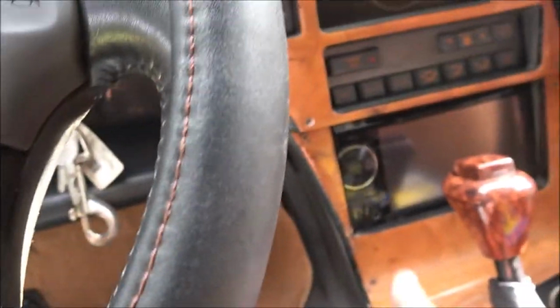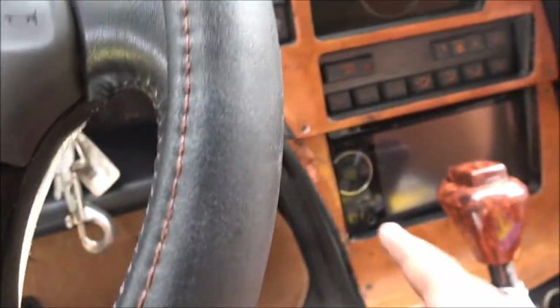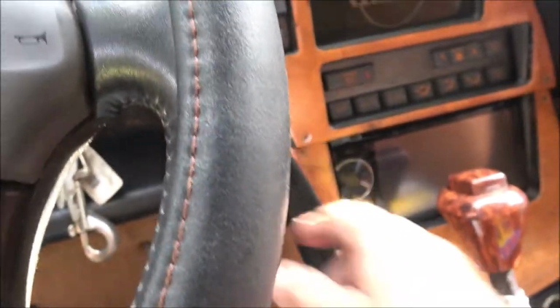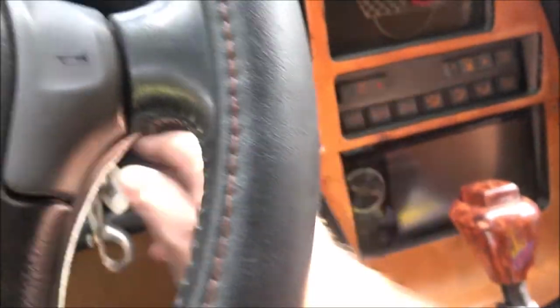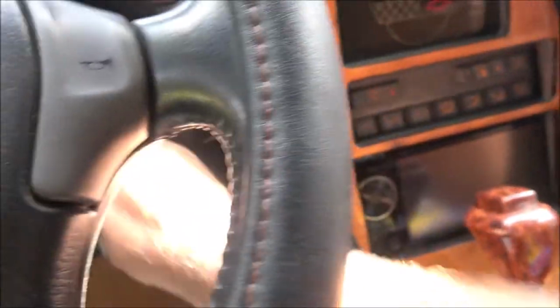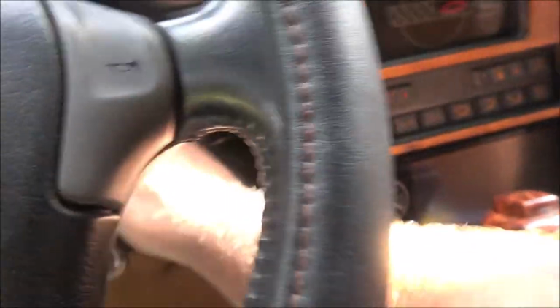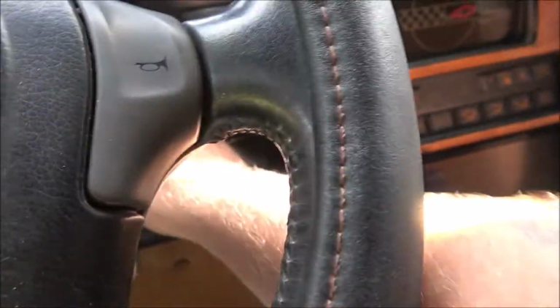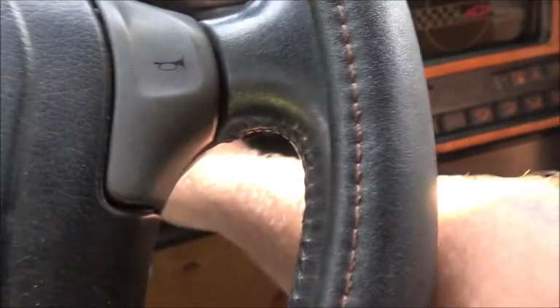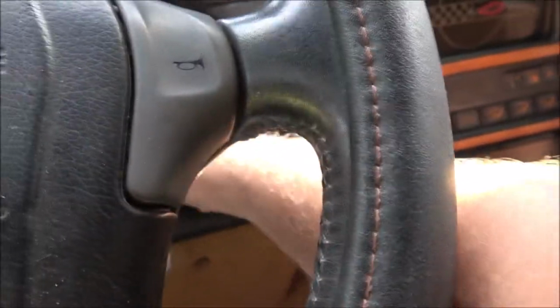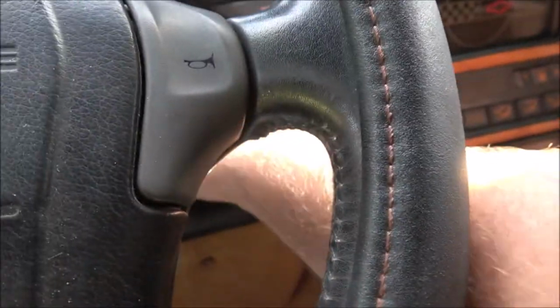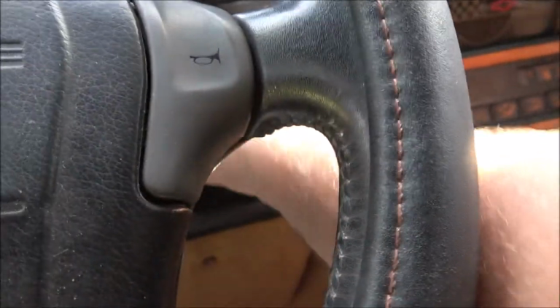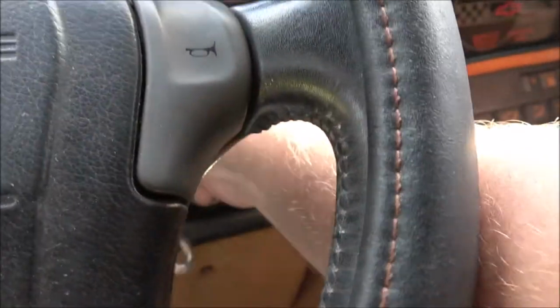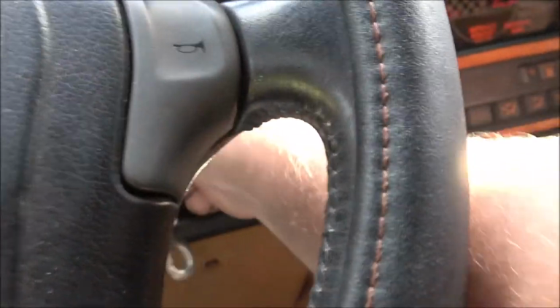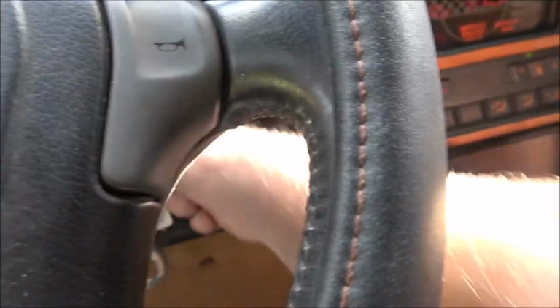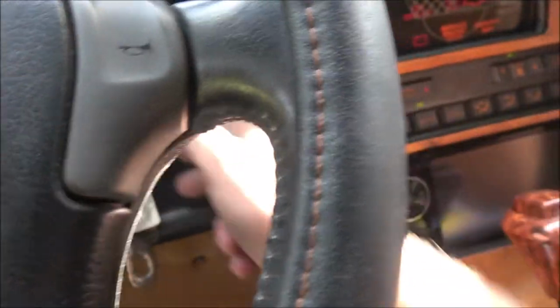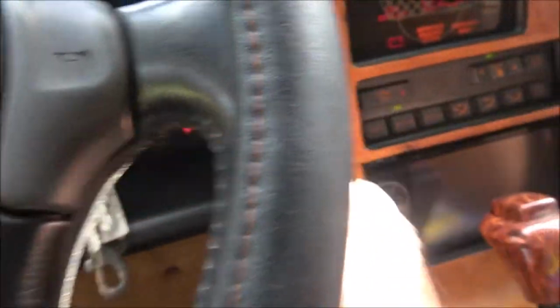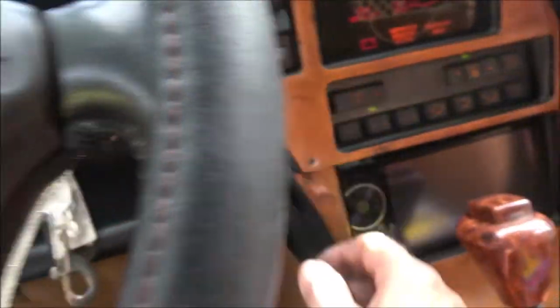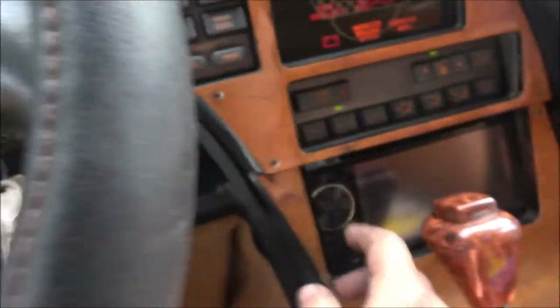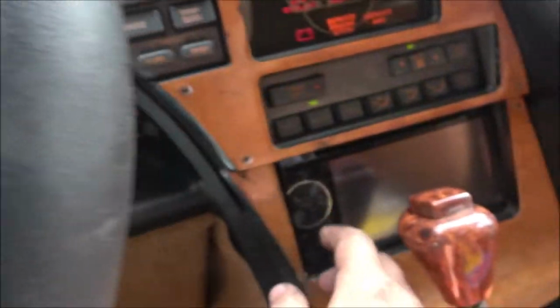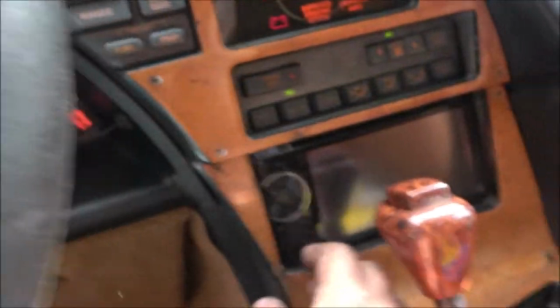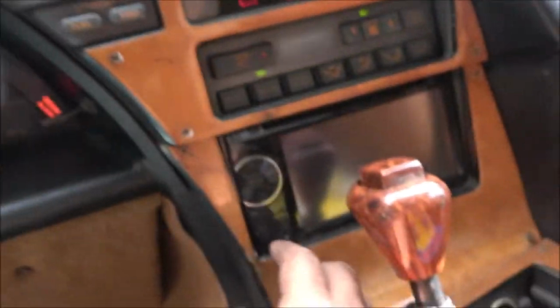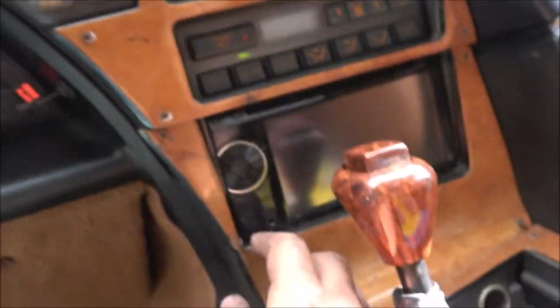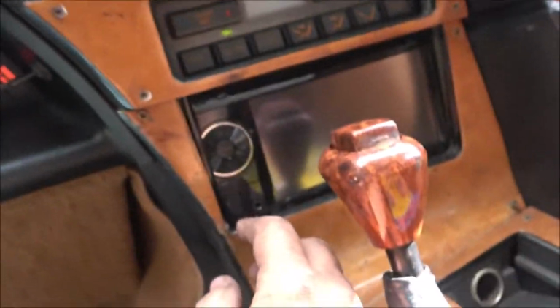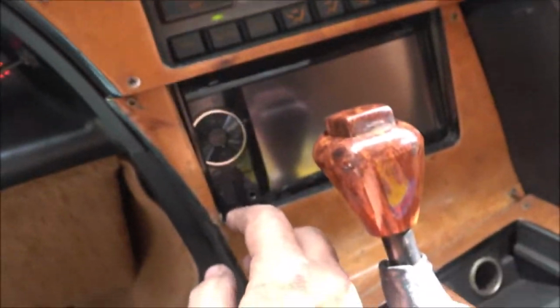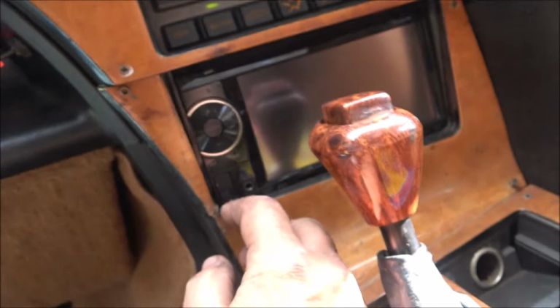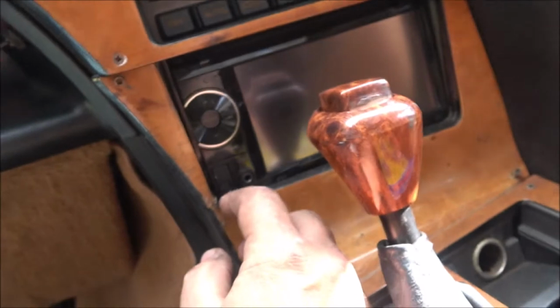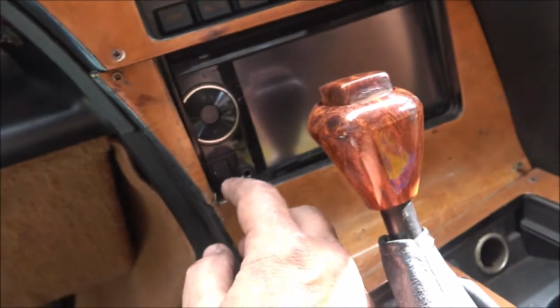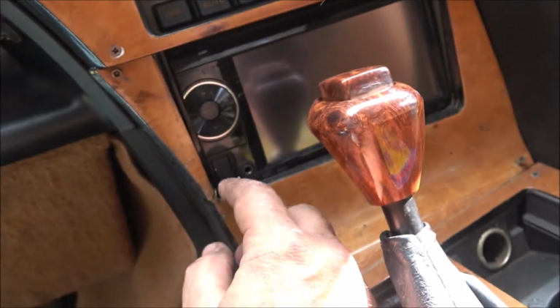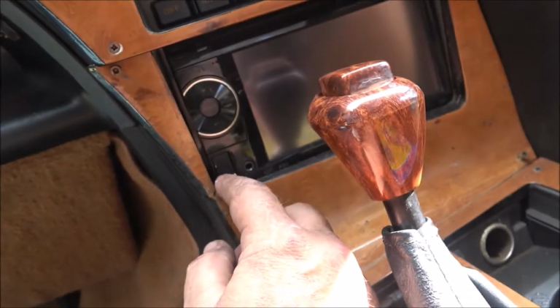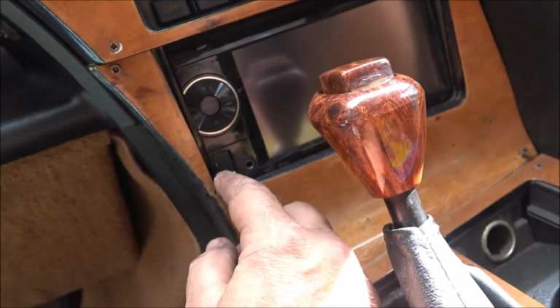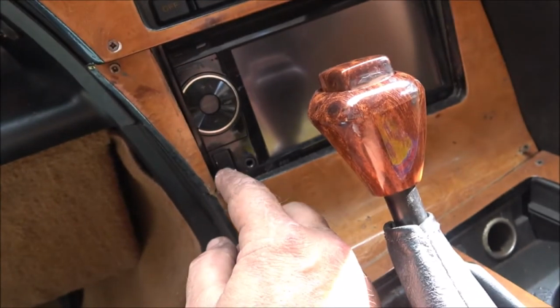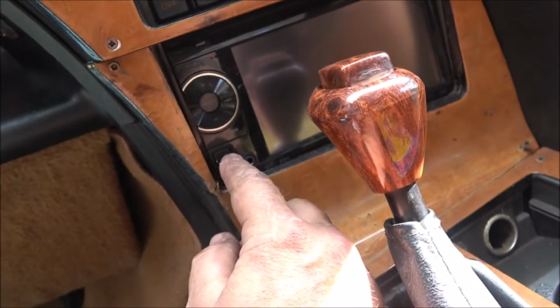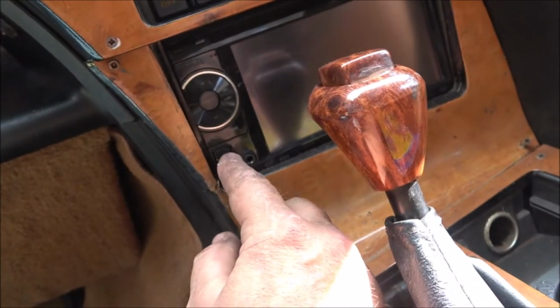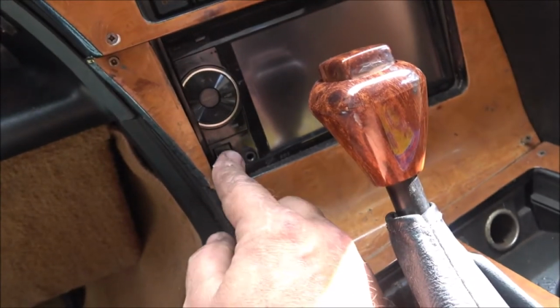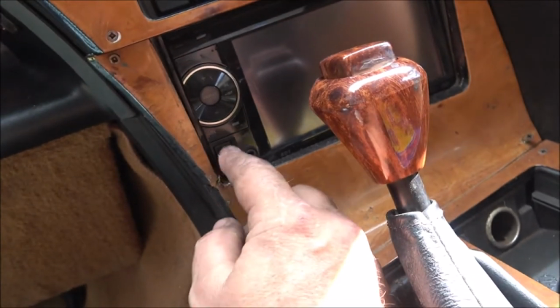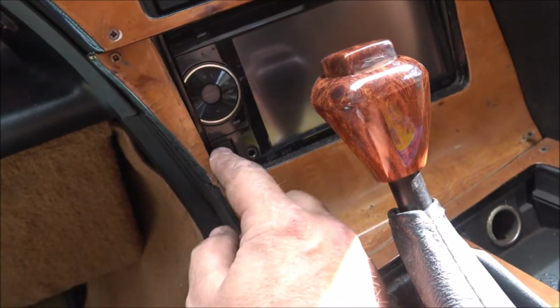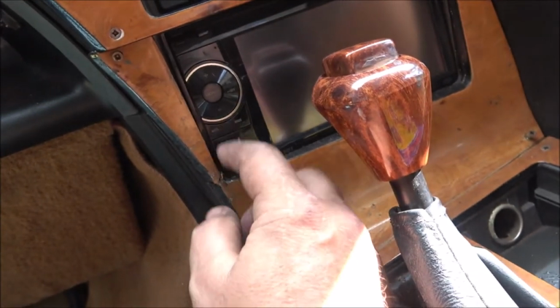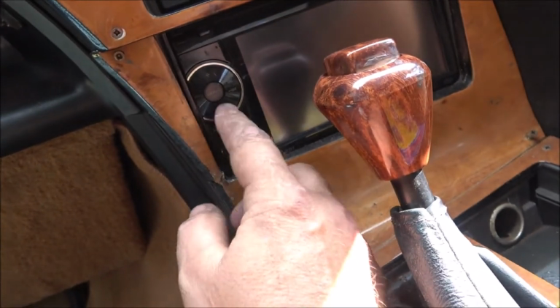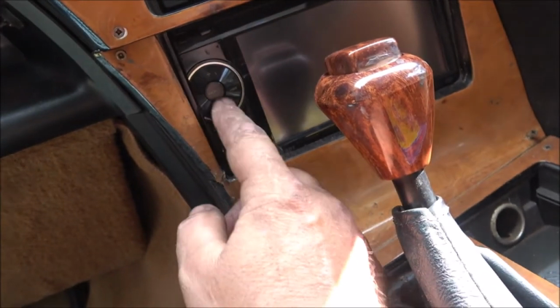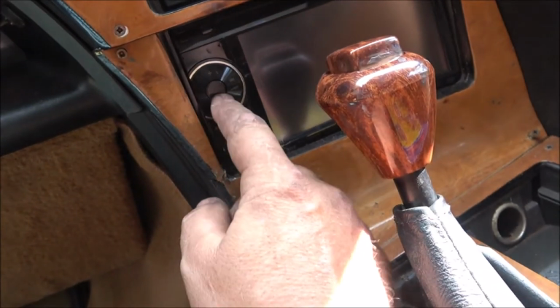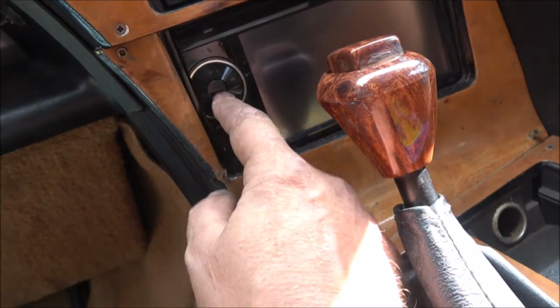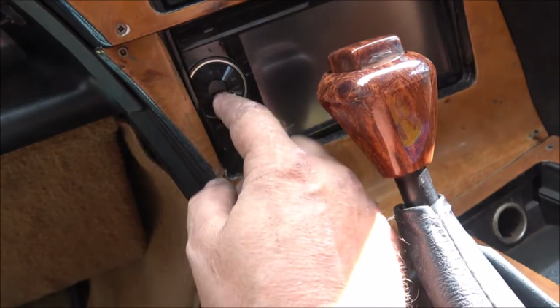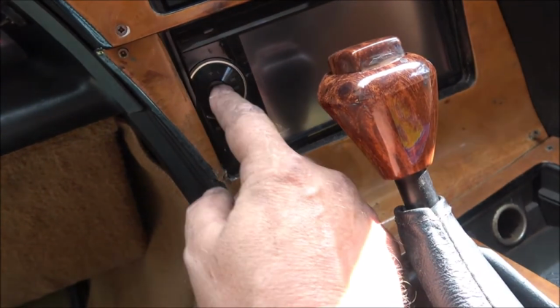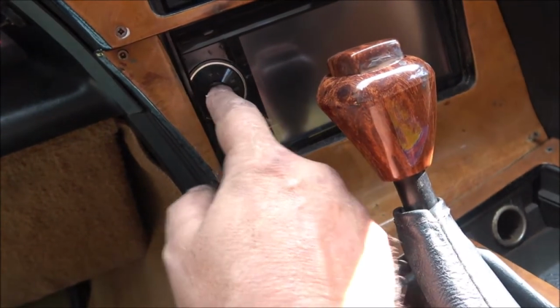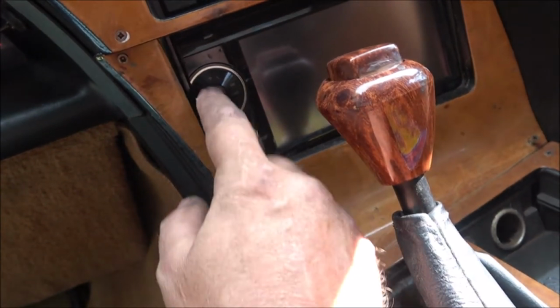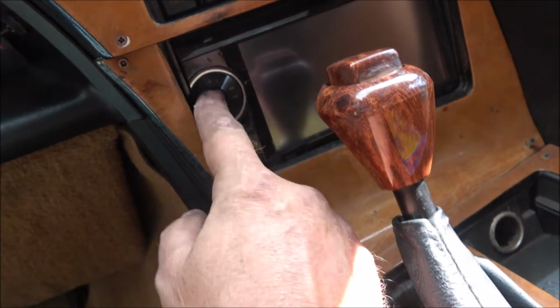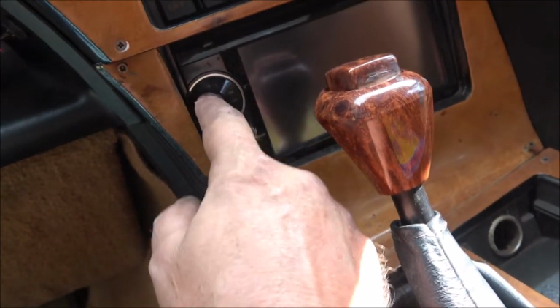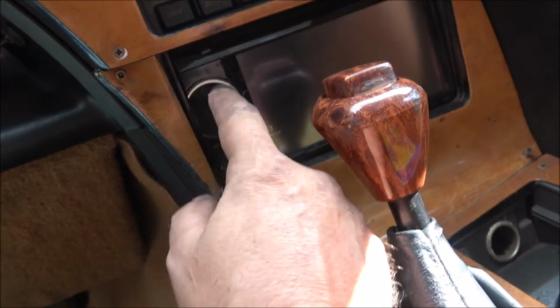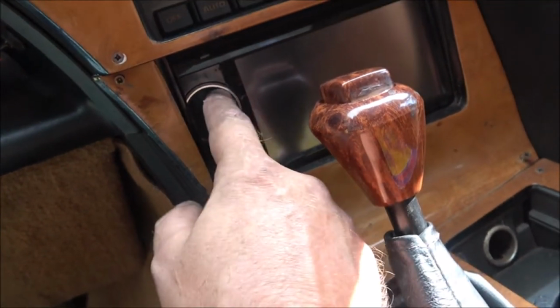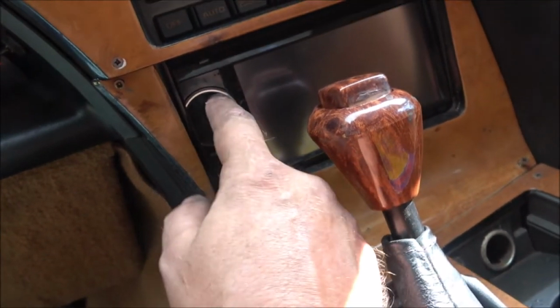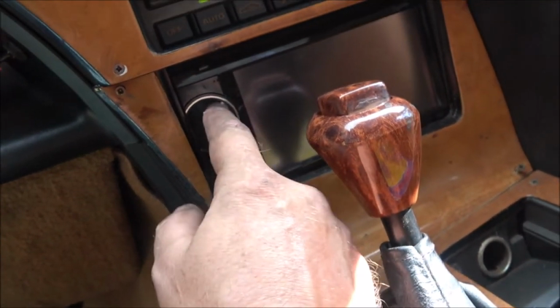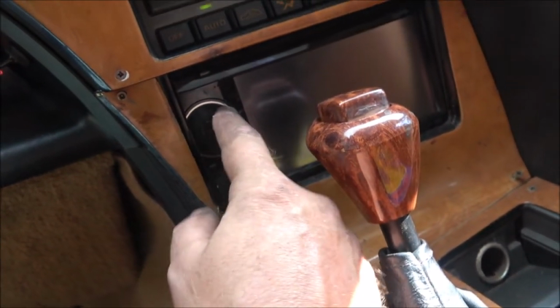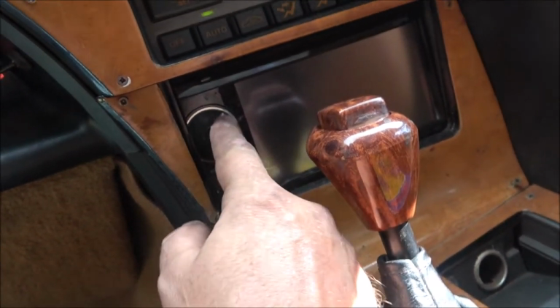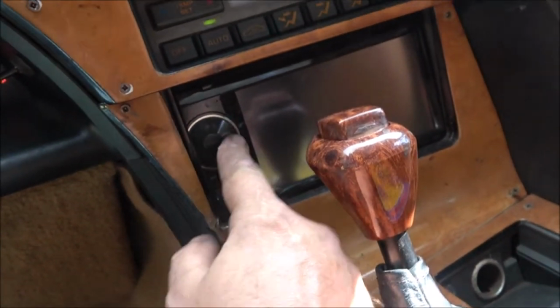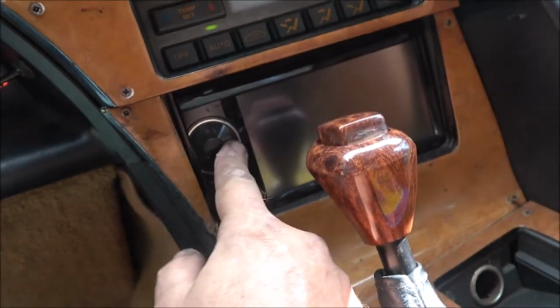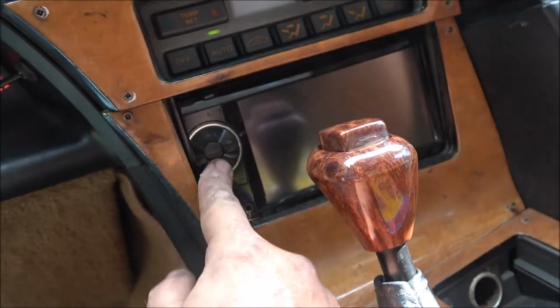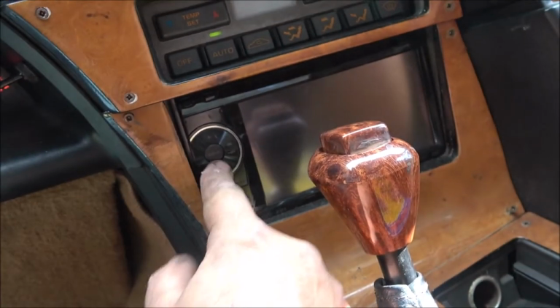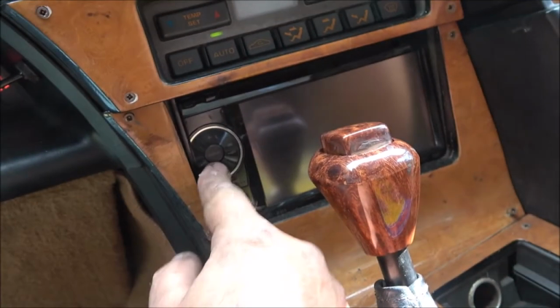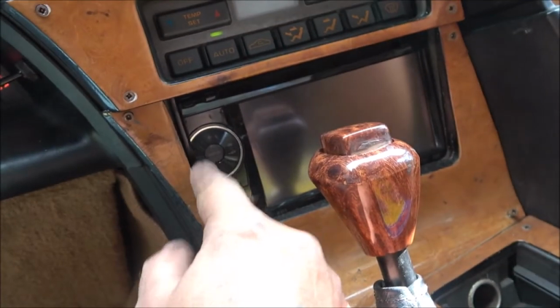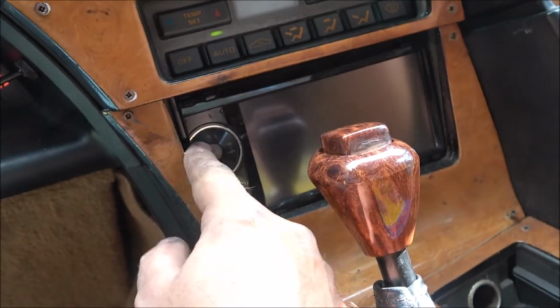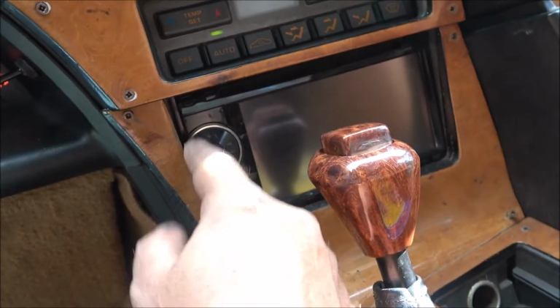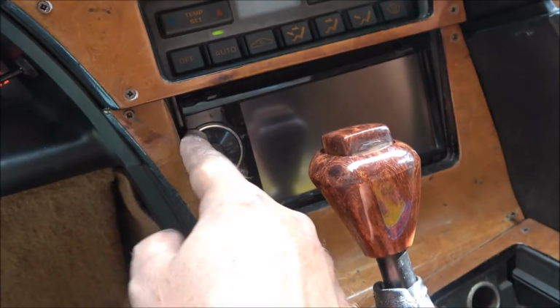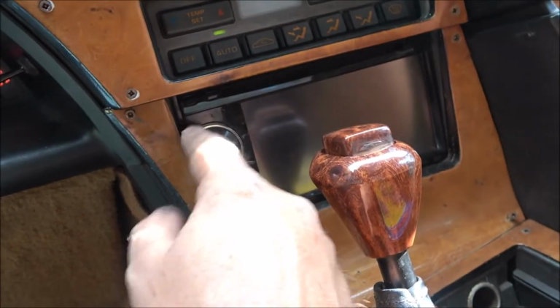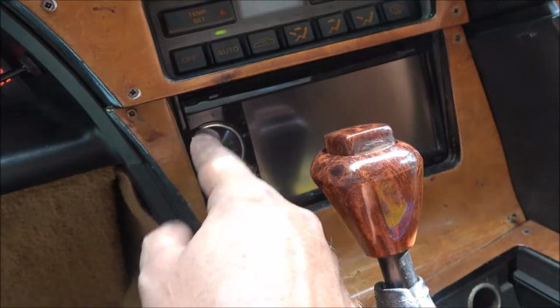Still don't know why the stereo is not working. It used to — I know it used to work.